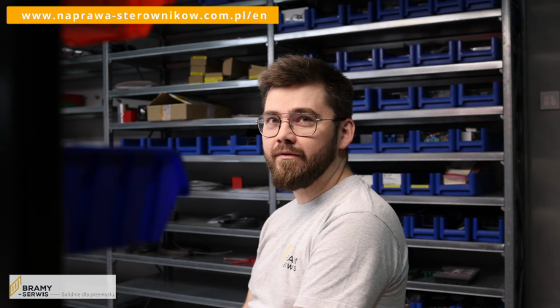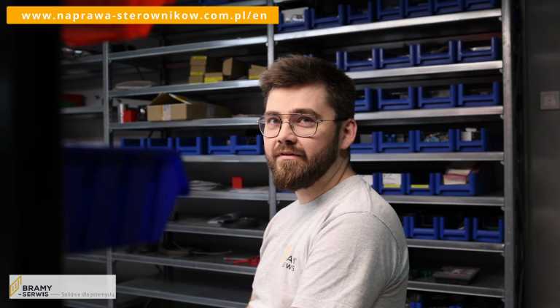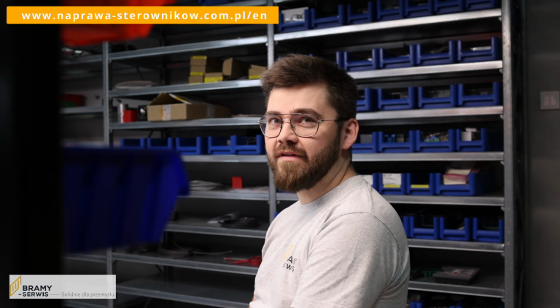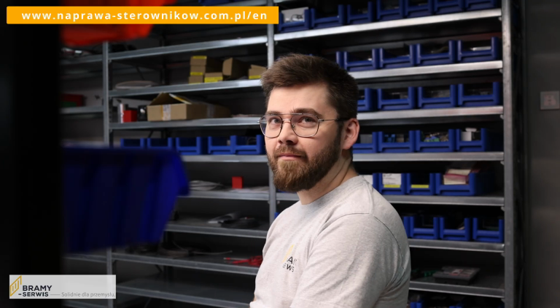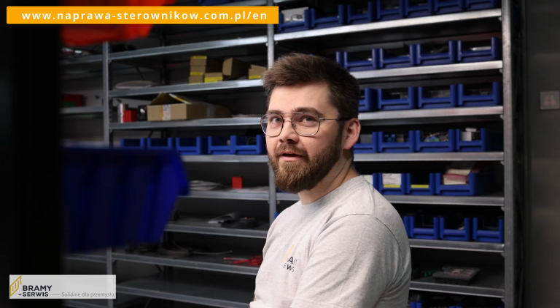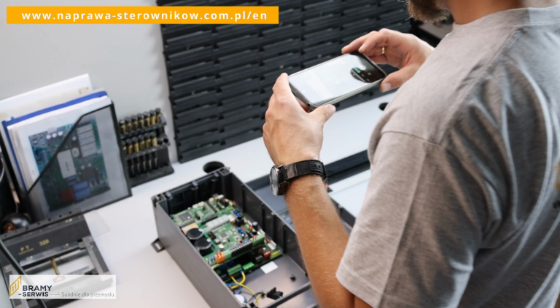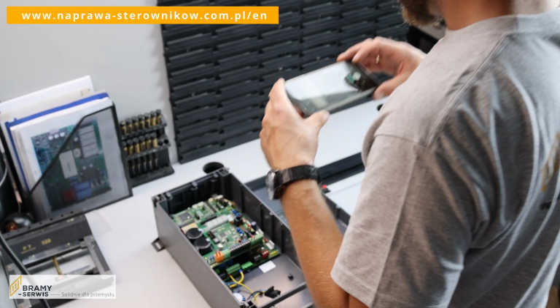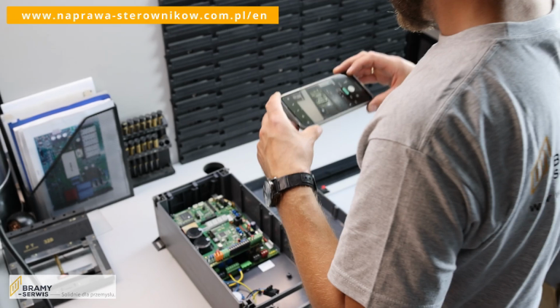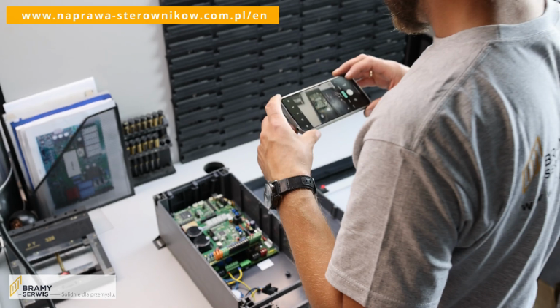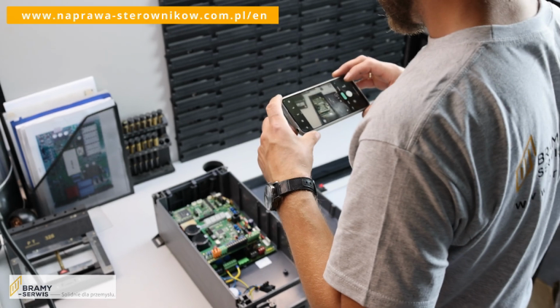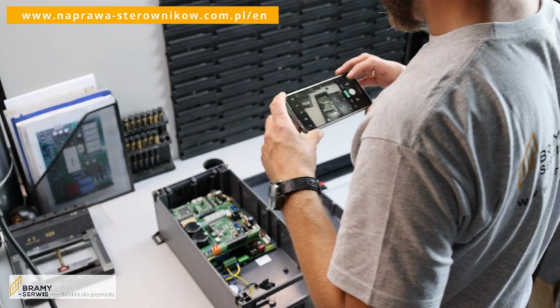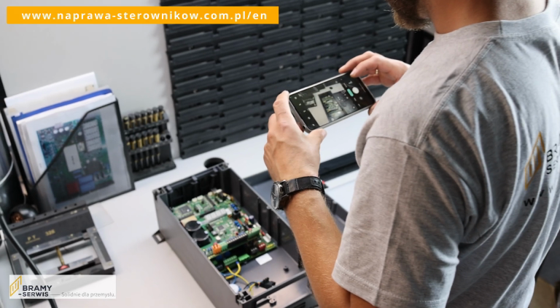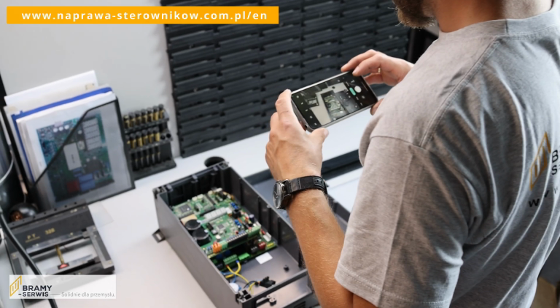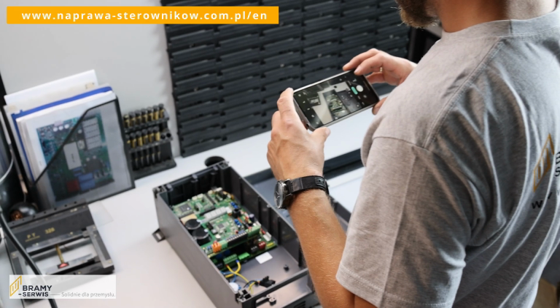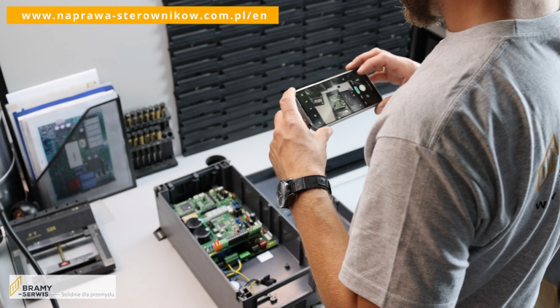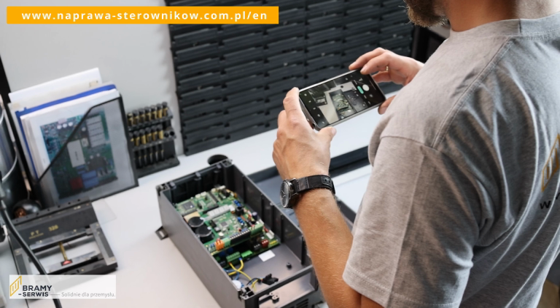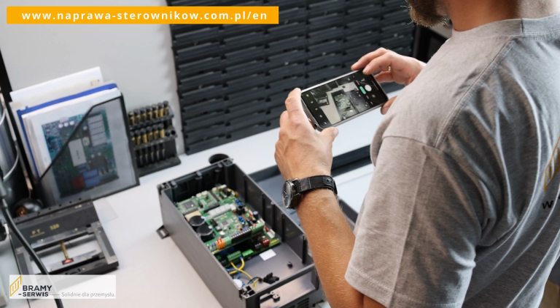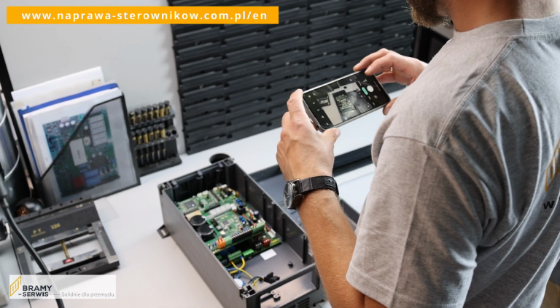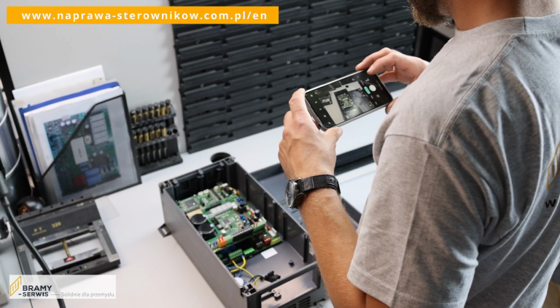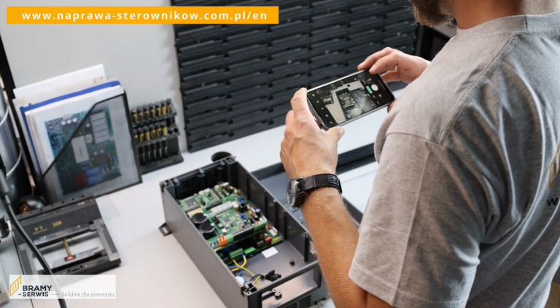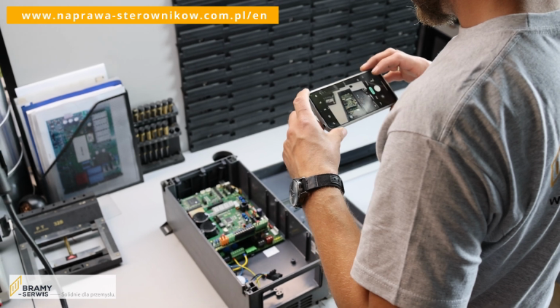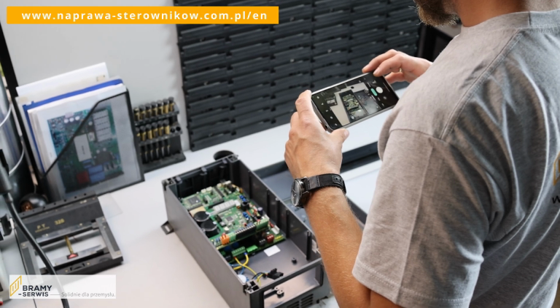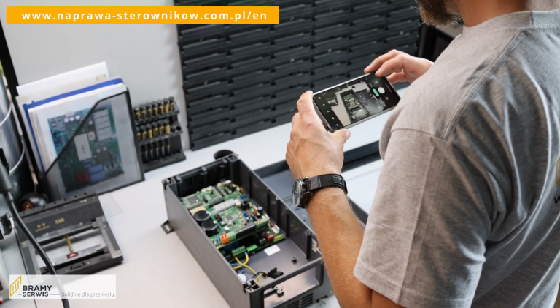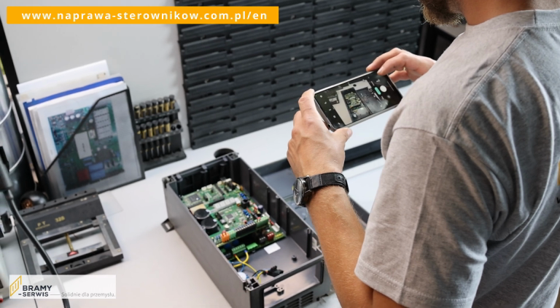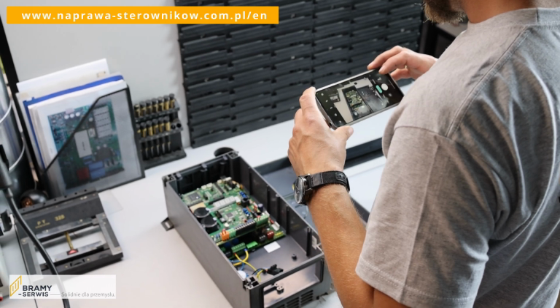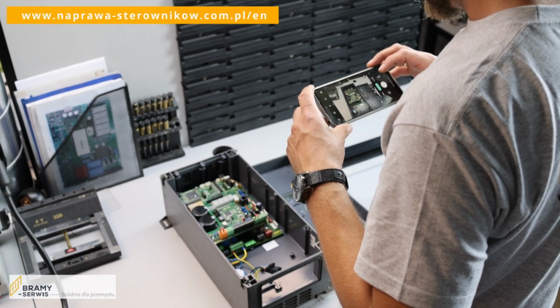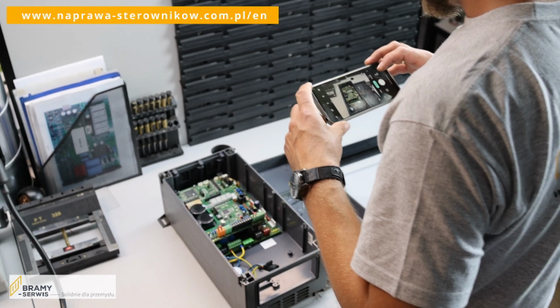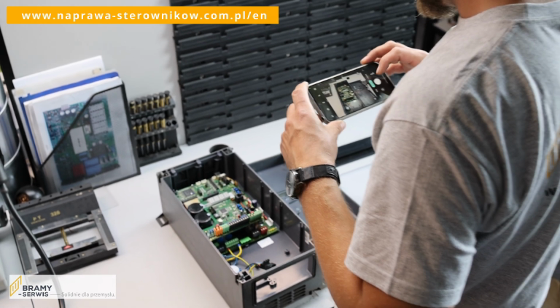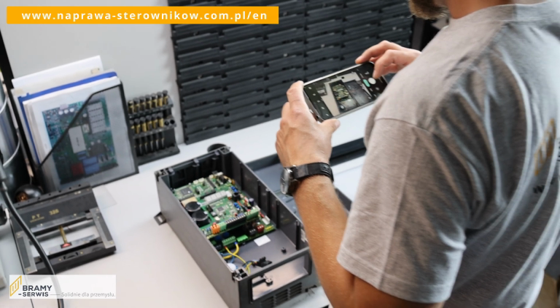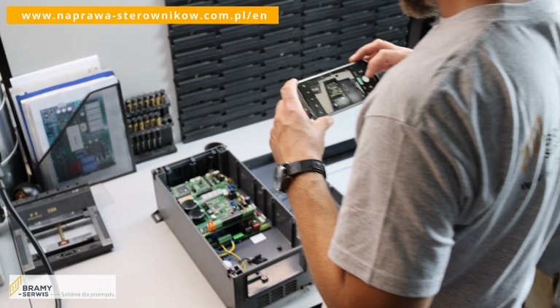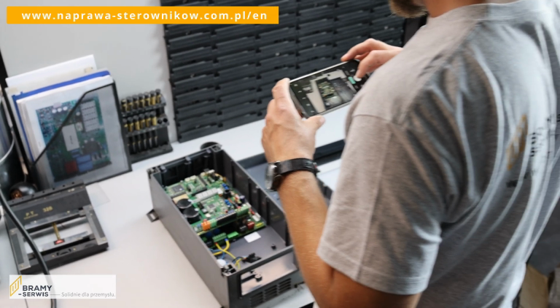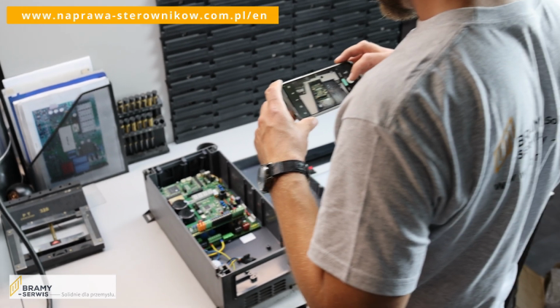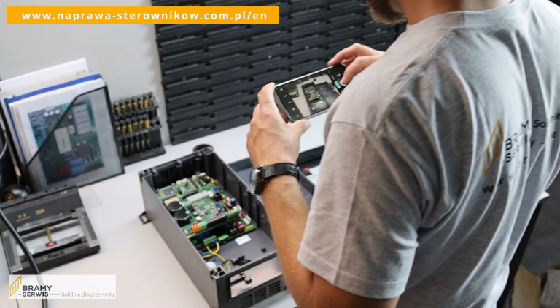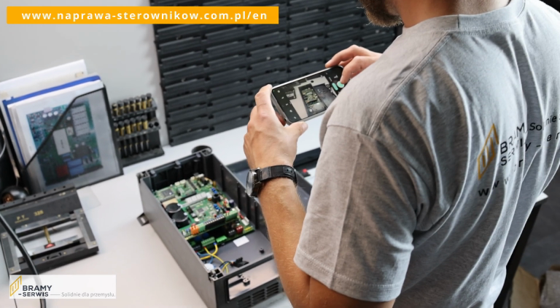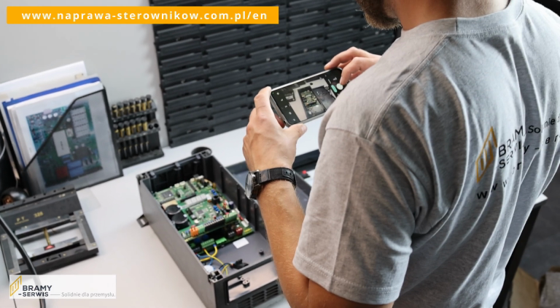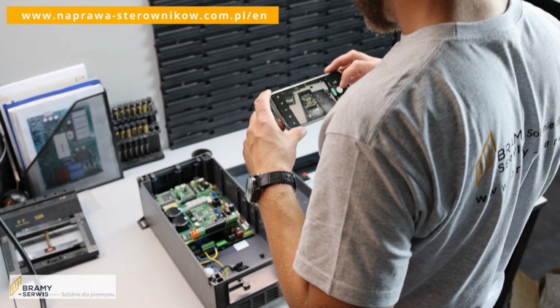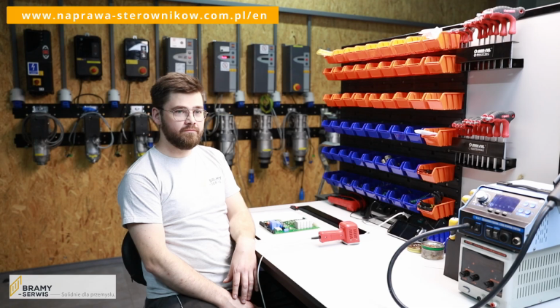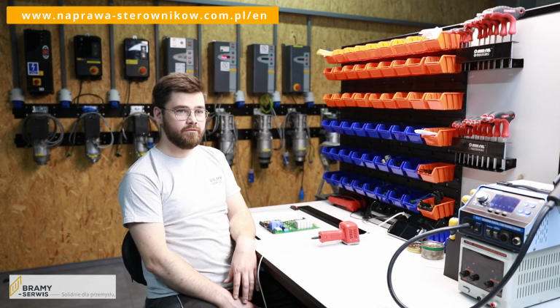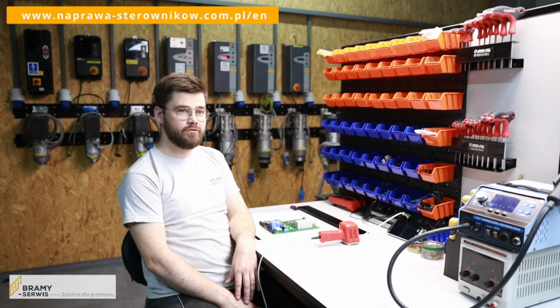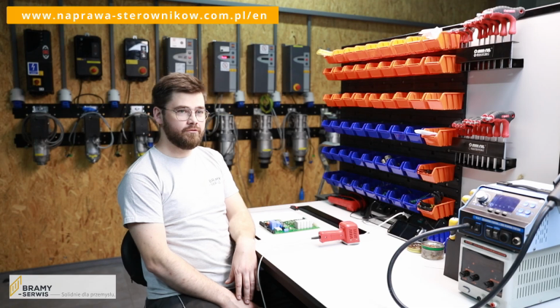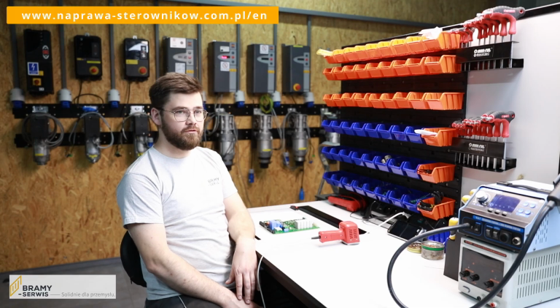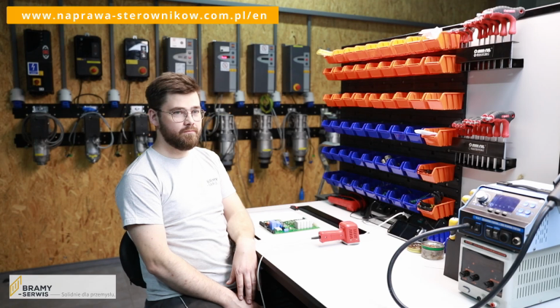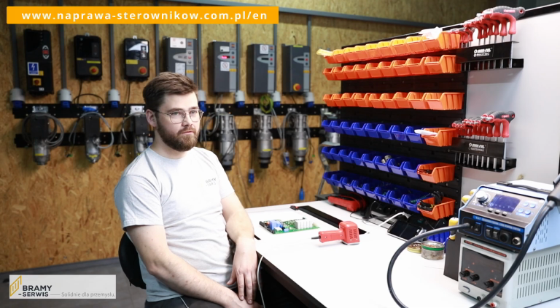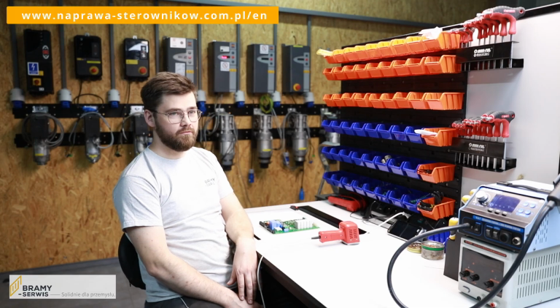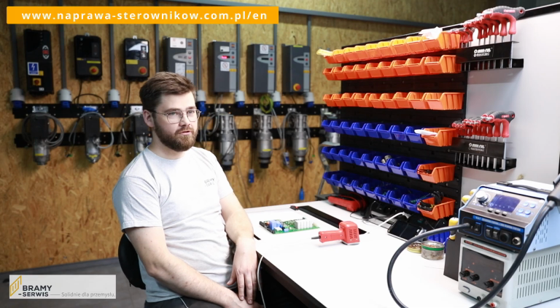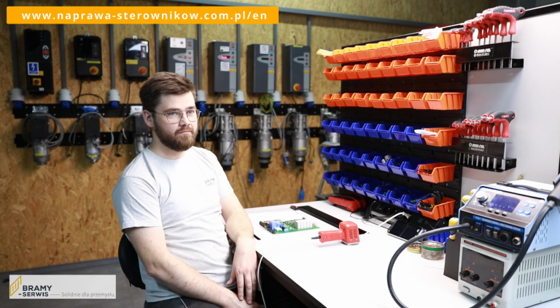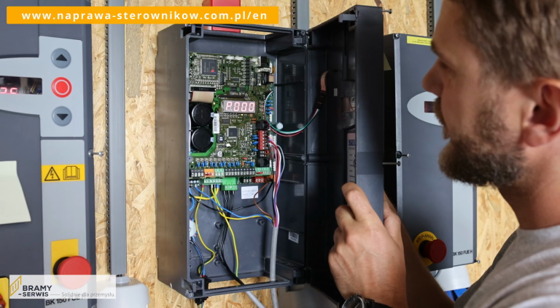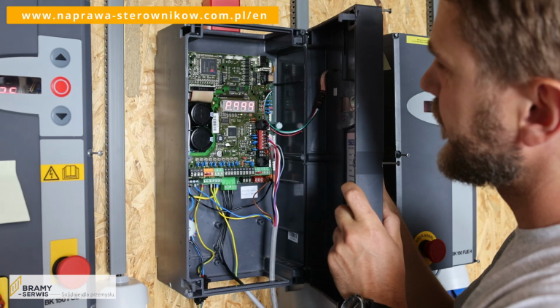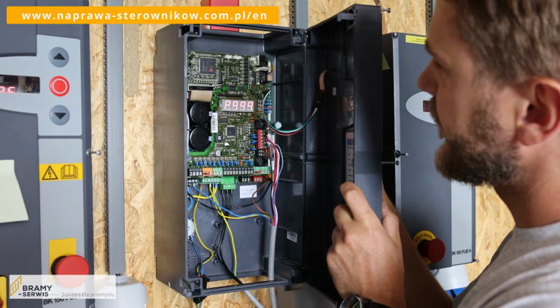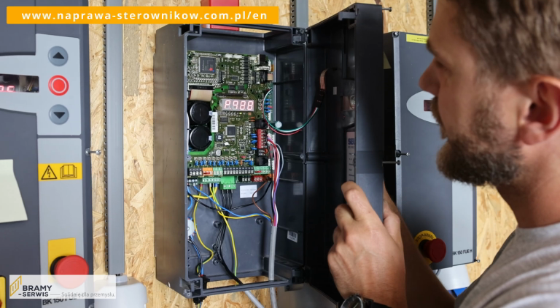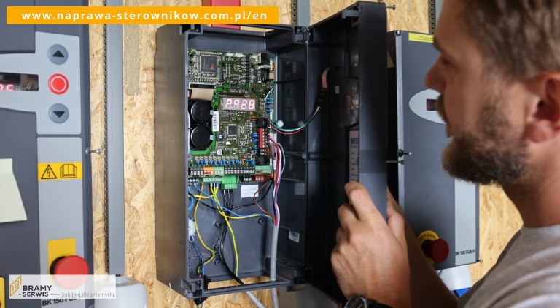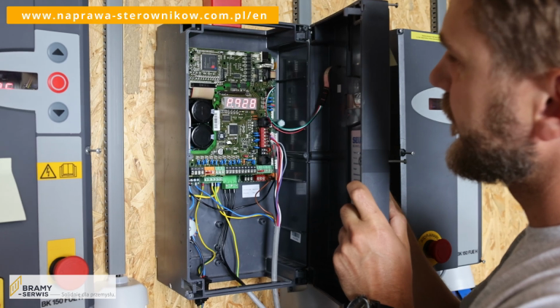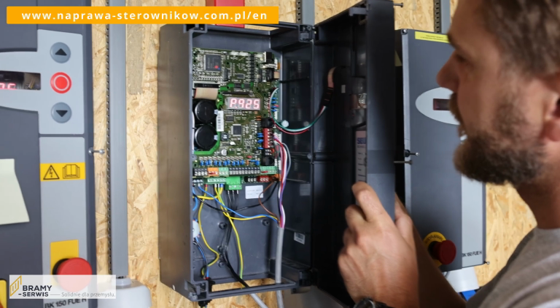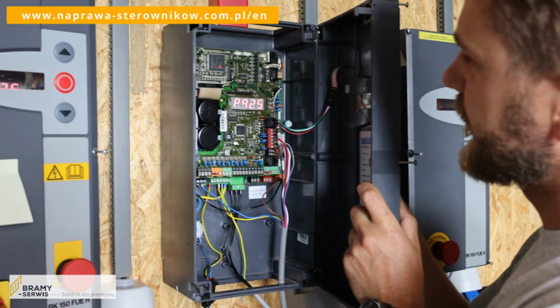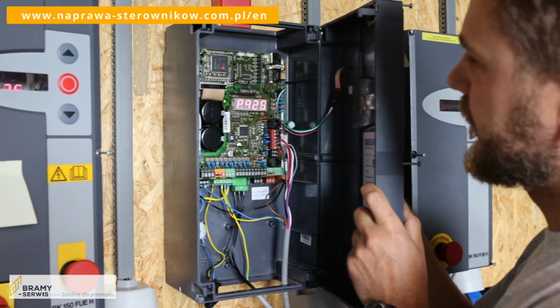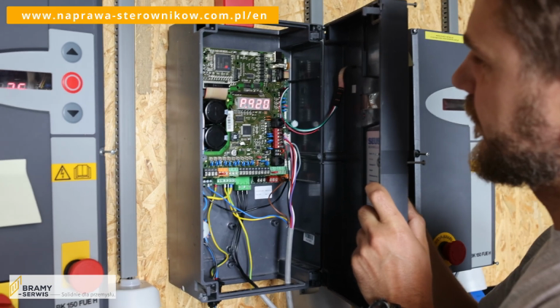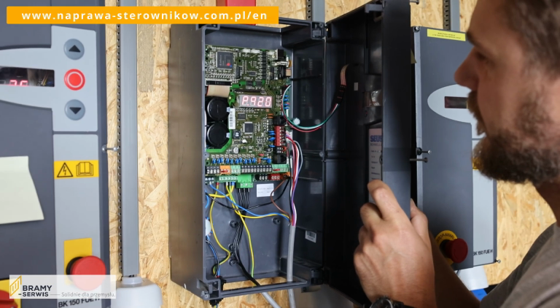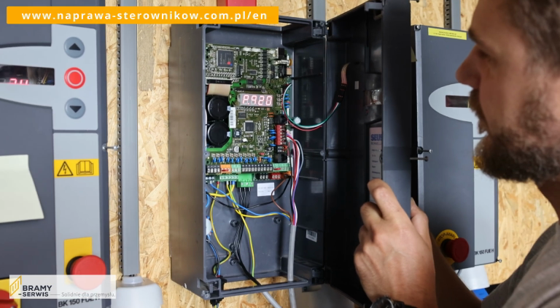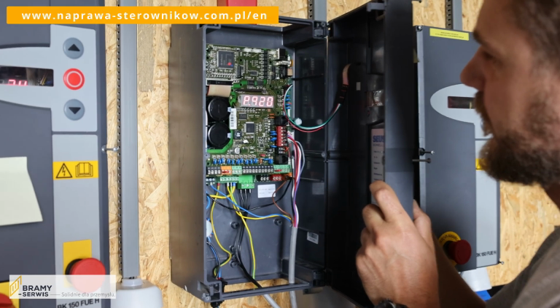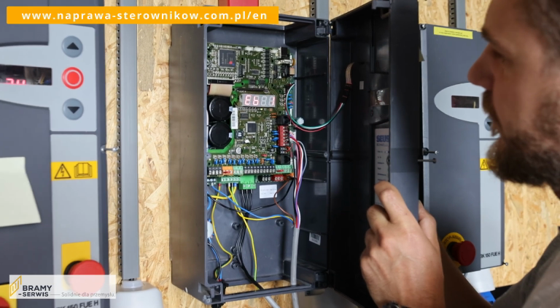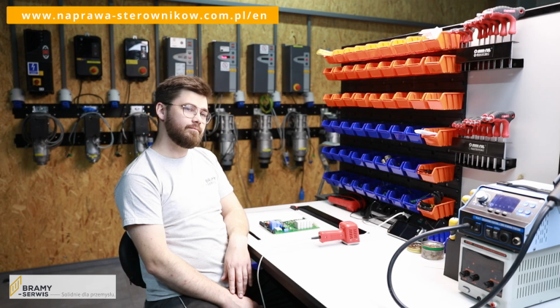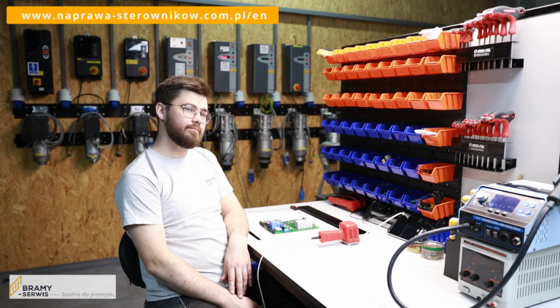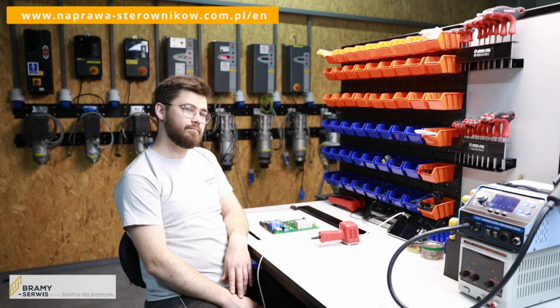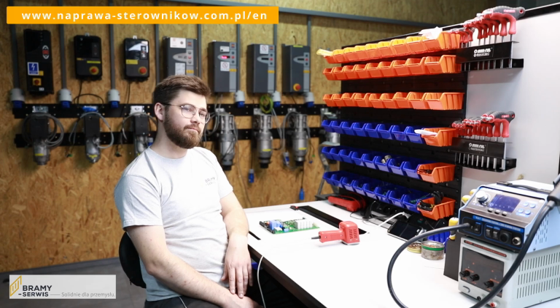We proceed to check the electronics. If it is possible, we verify the error history by connecting the board to the power supply.